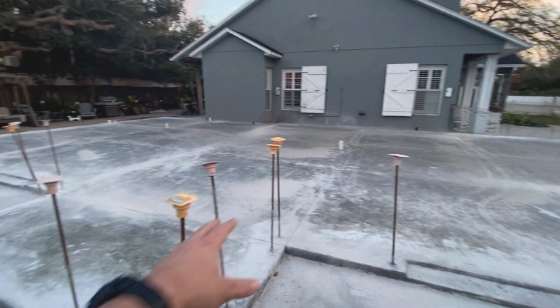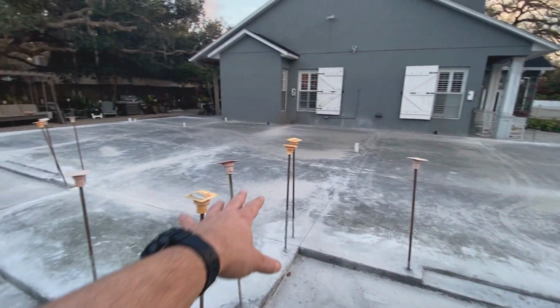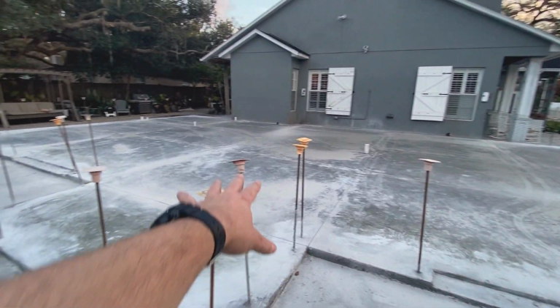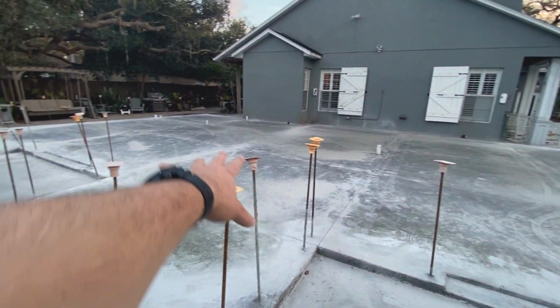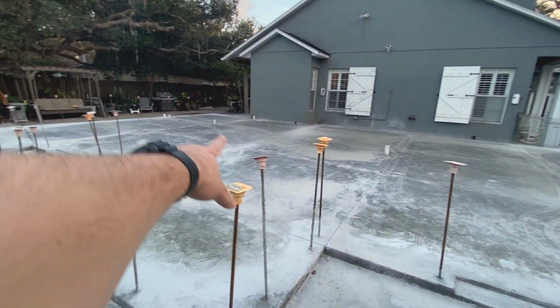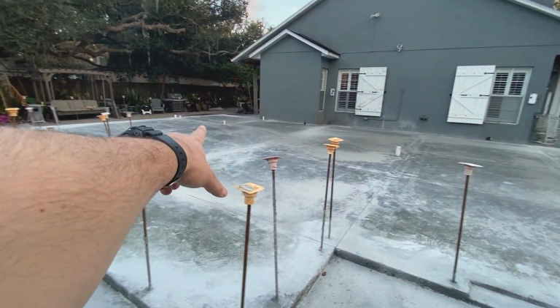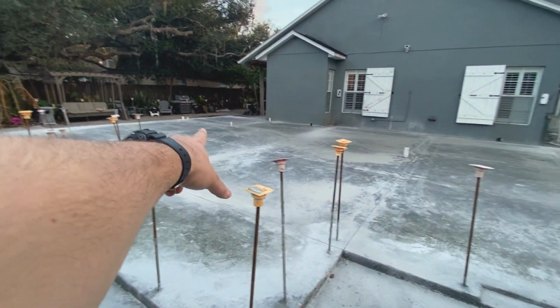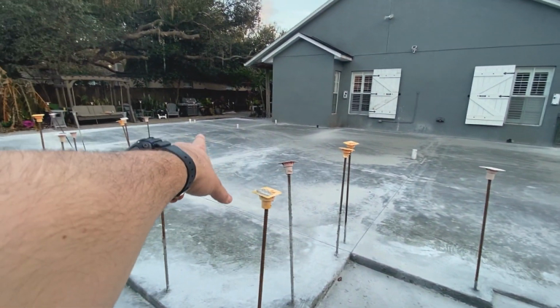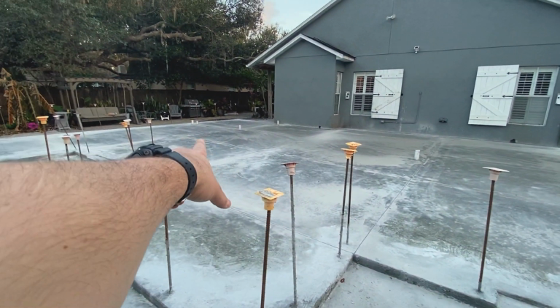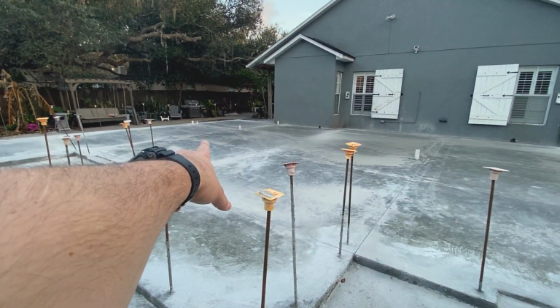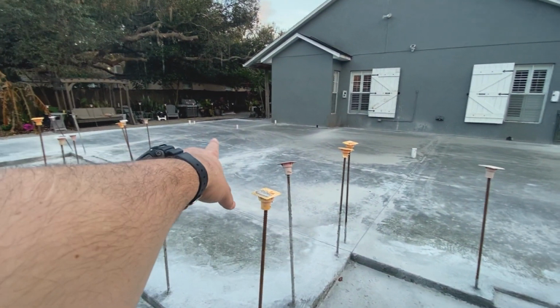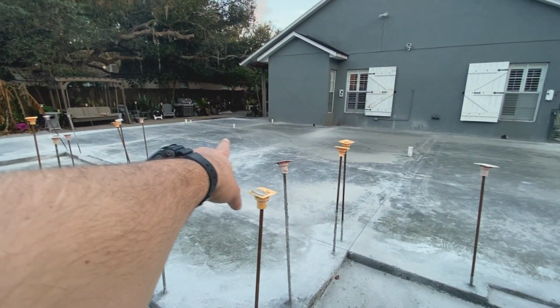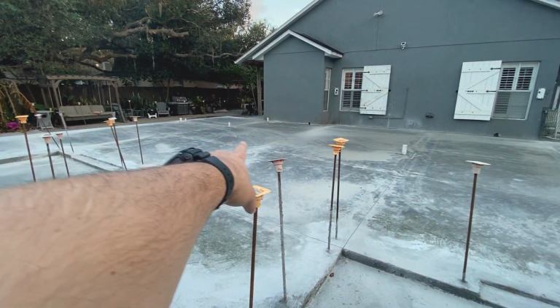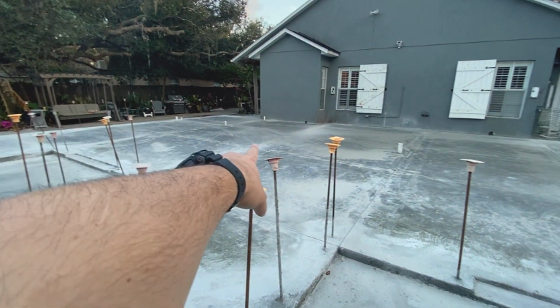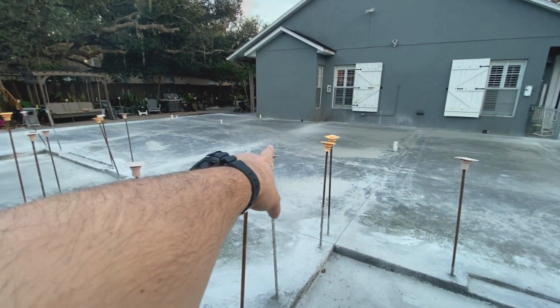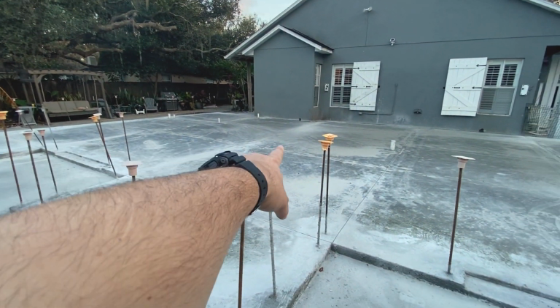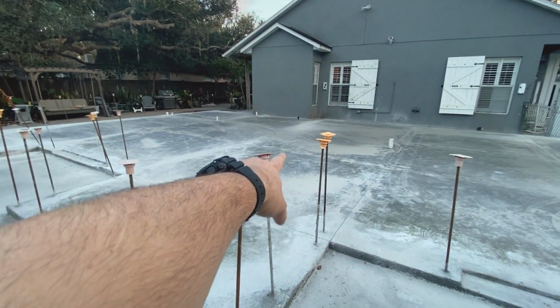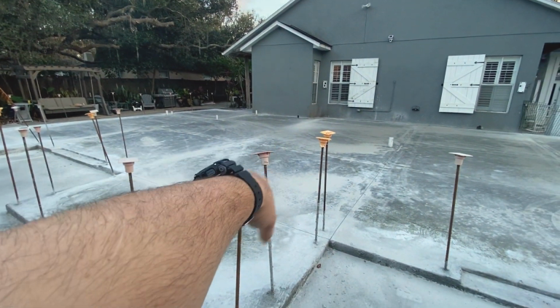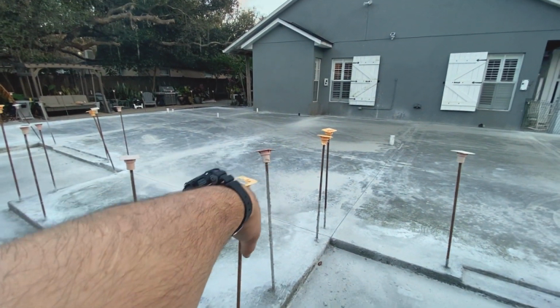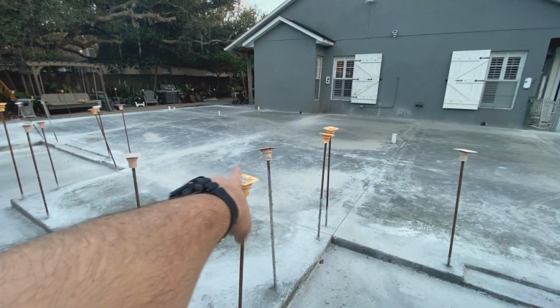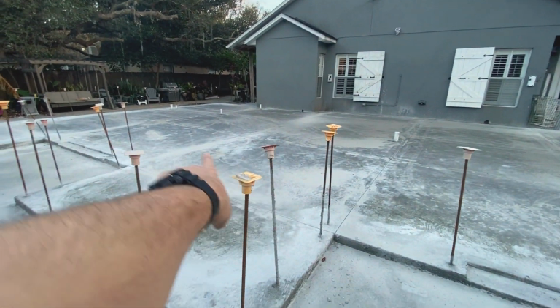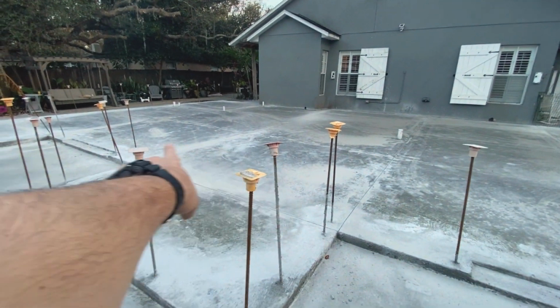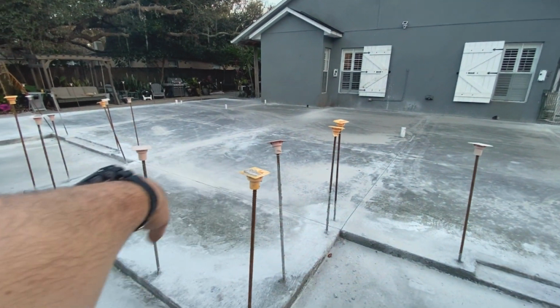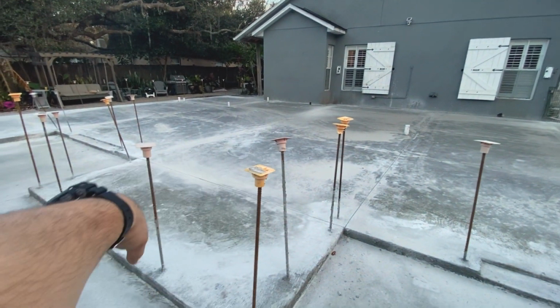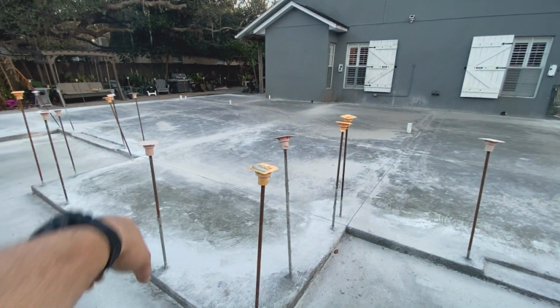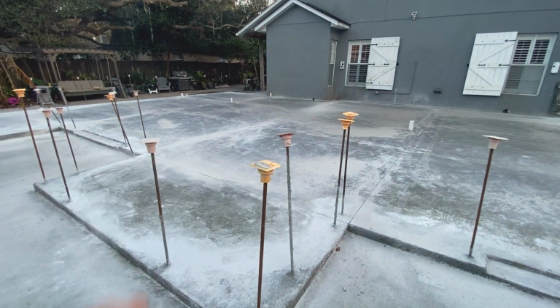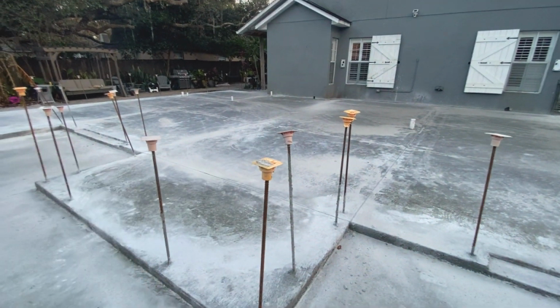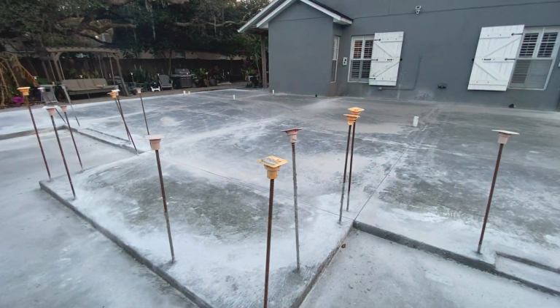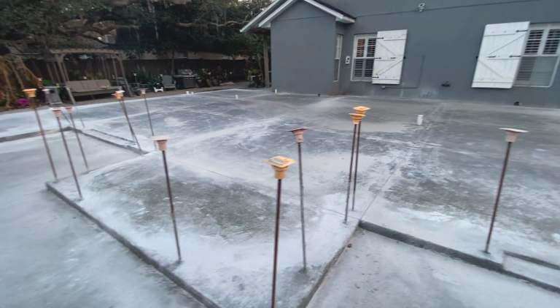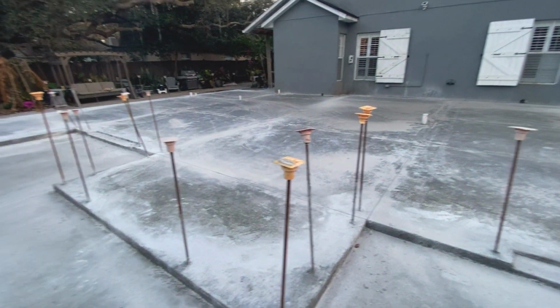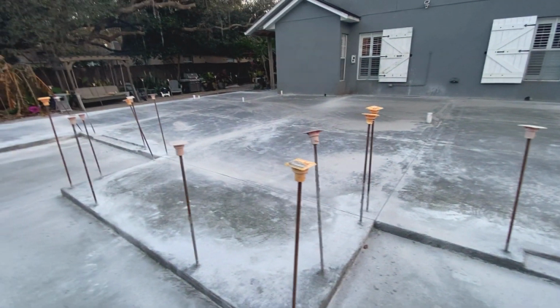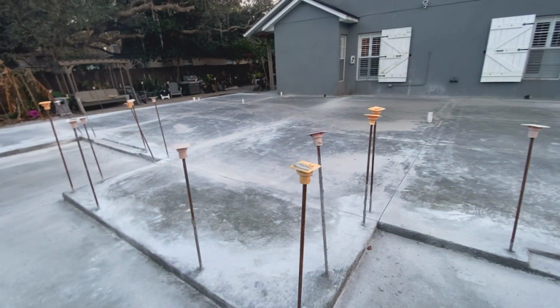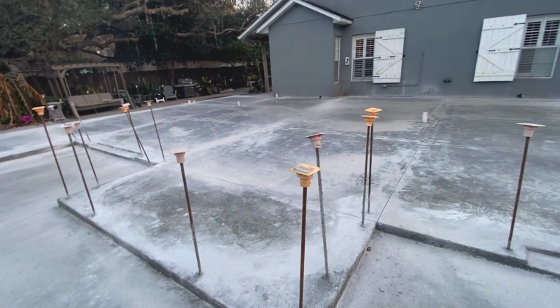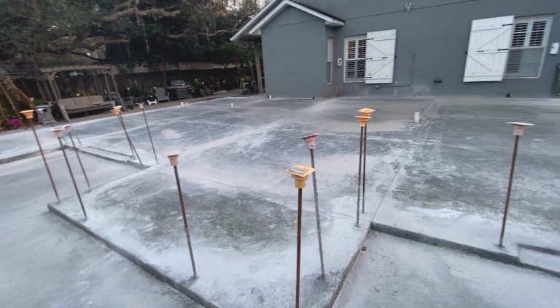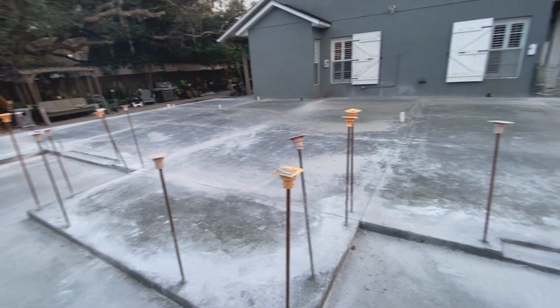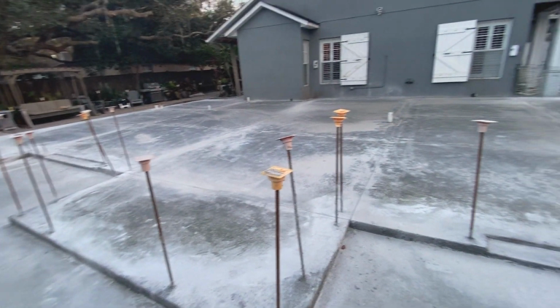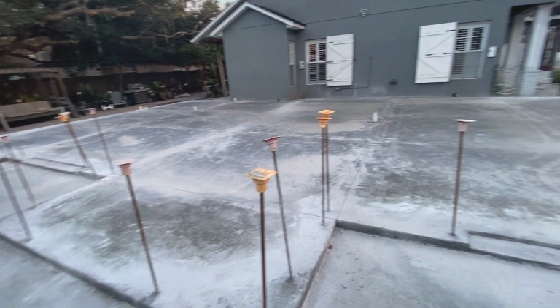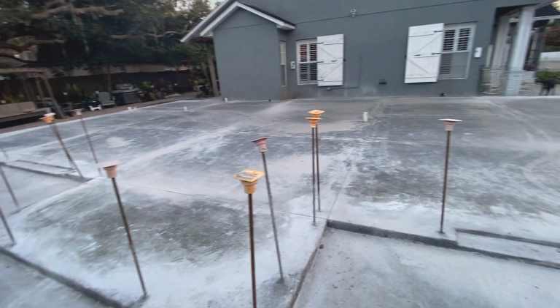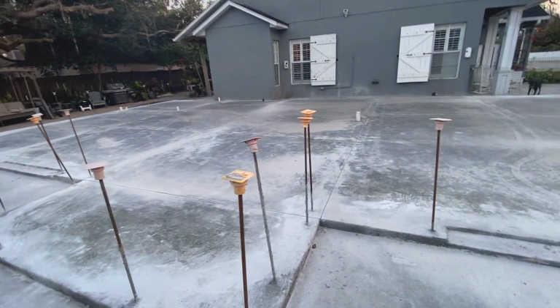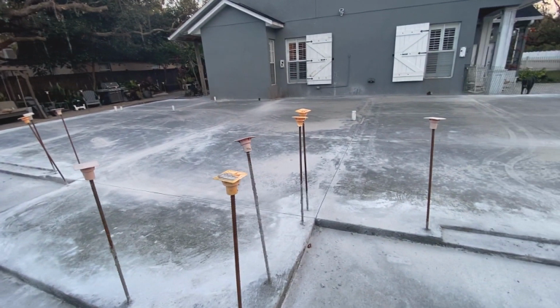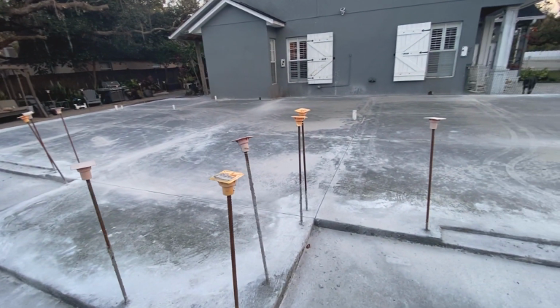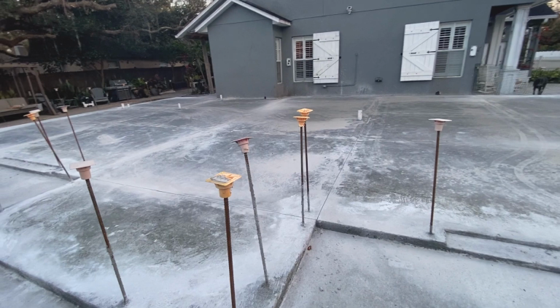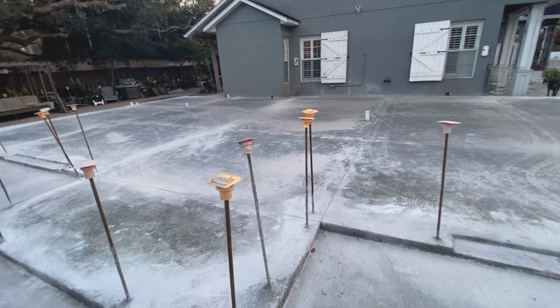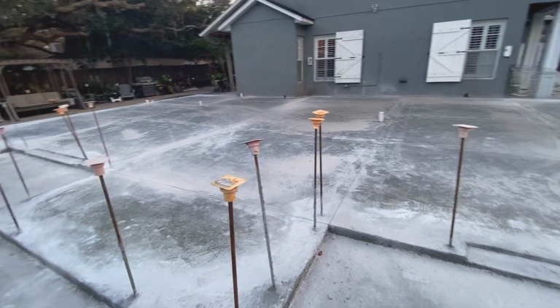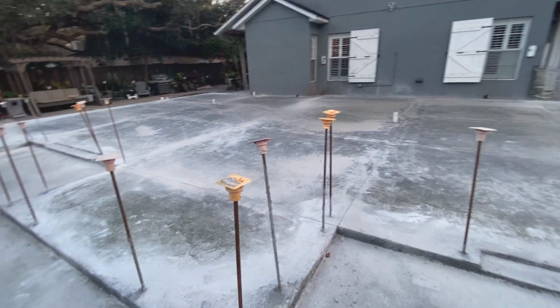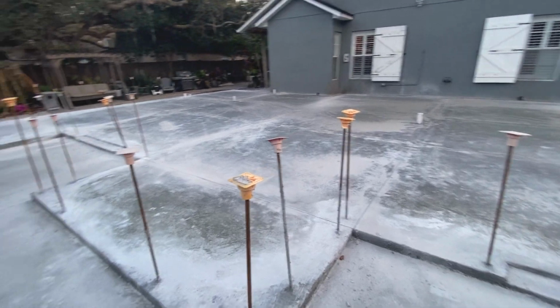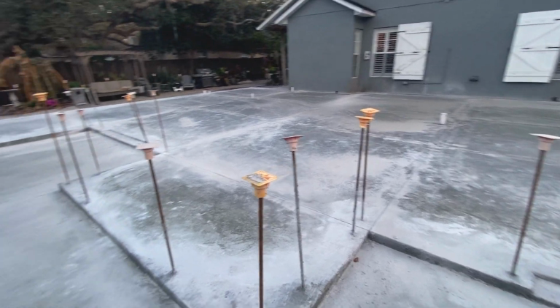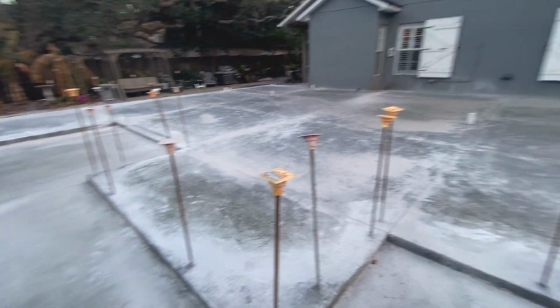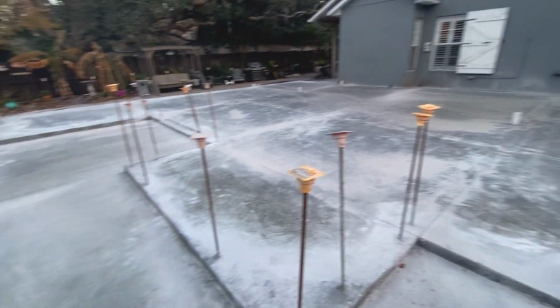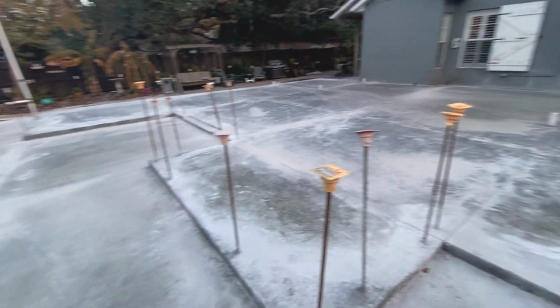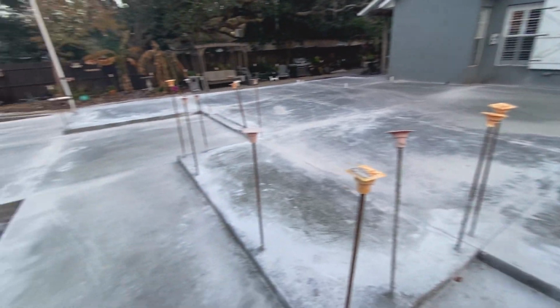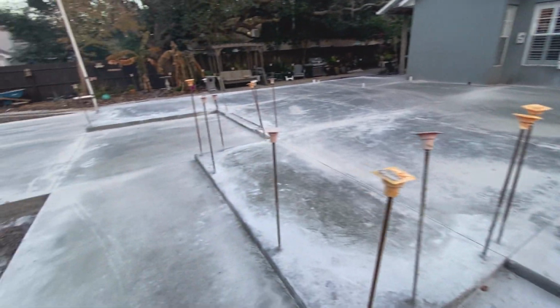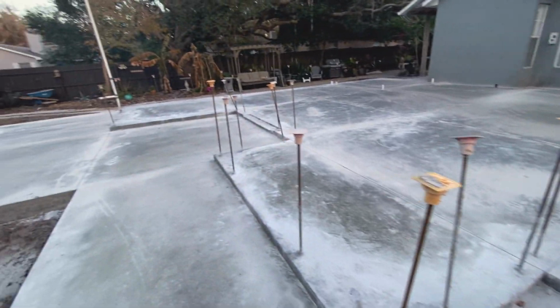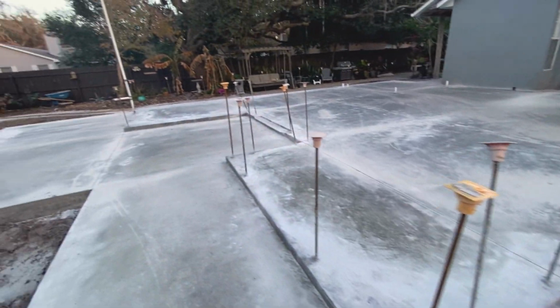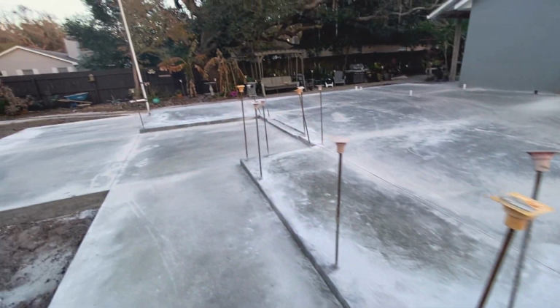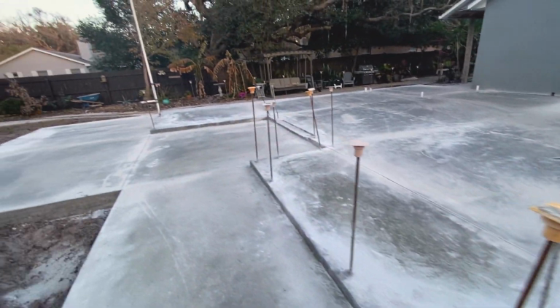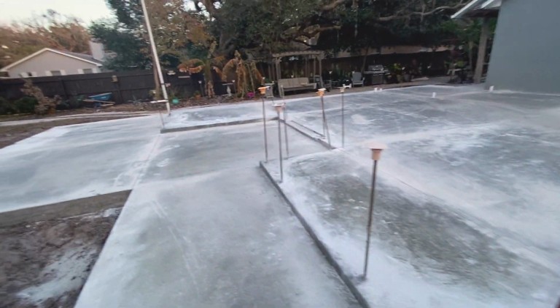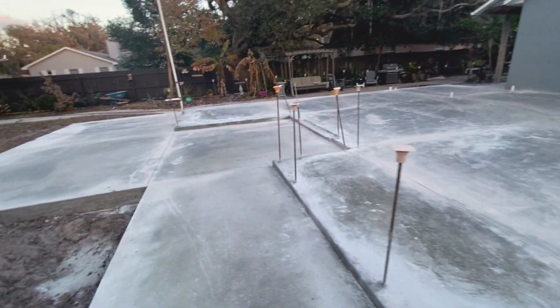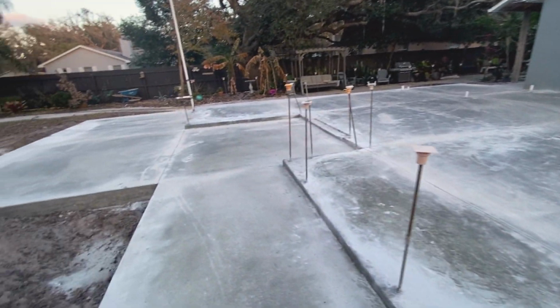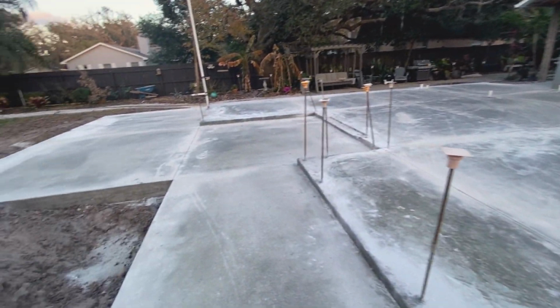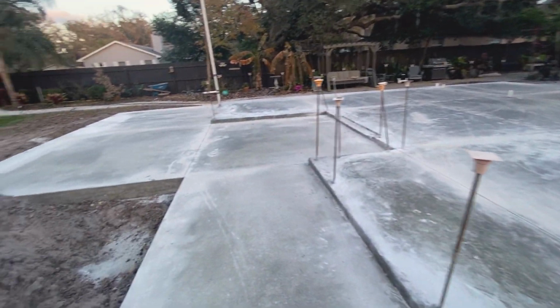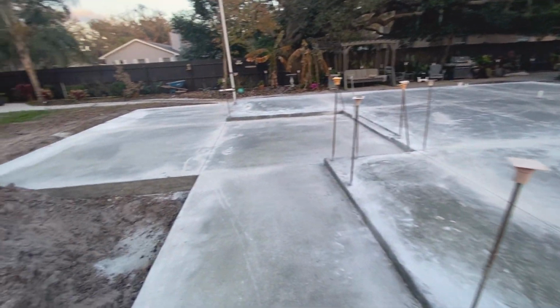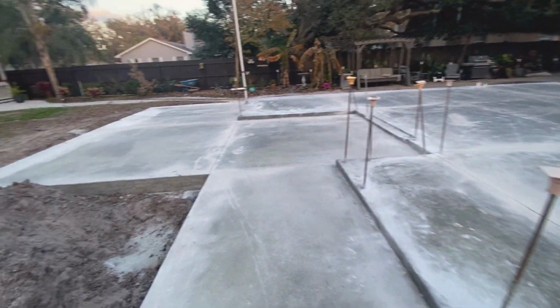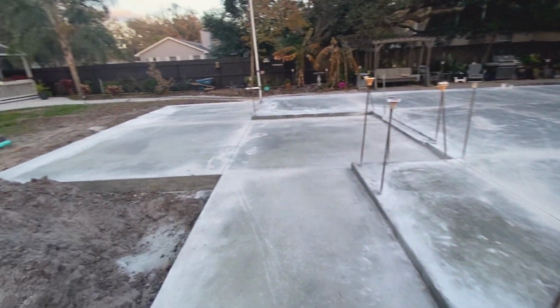Control joints are all cut in everywhere for expansion and contraction. I'm going to get a sprinkler running on it here tonight.